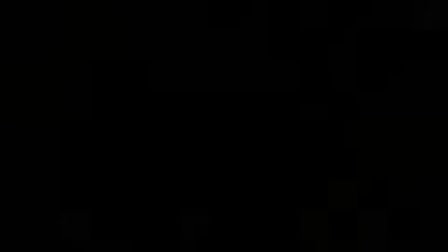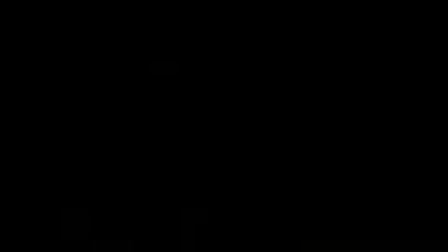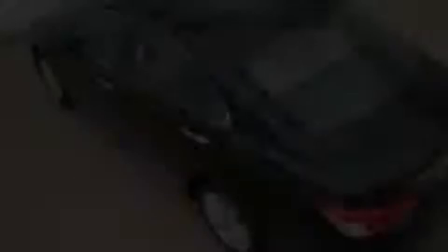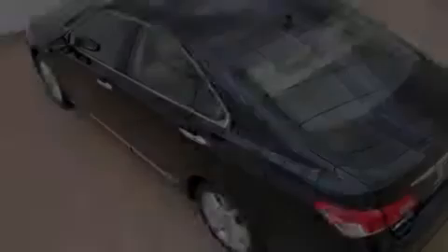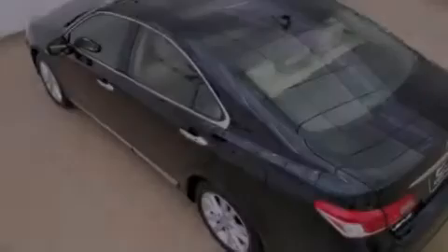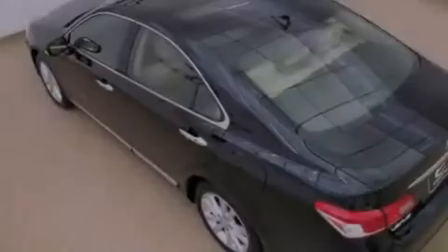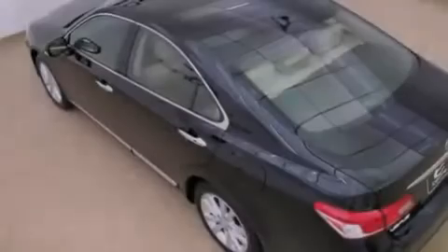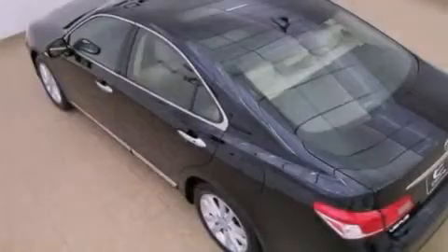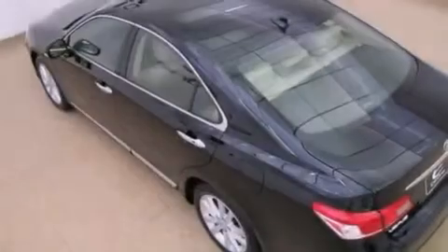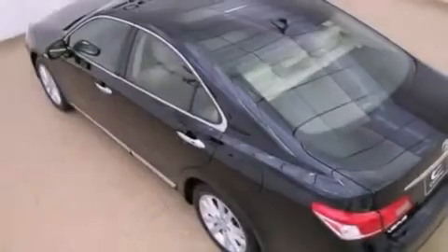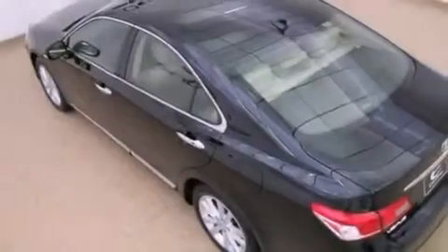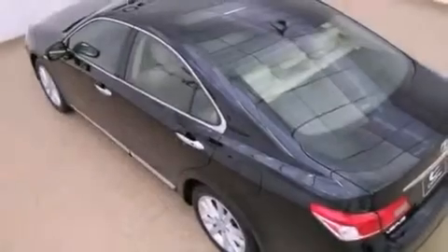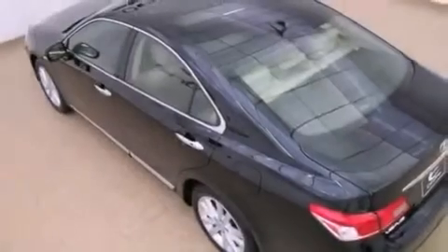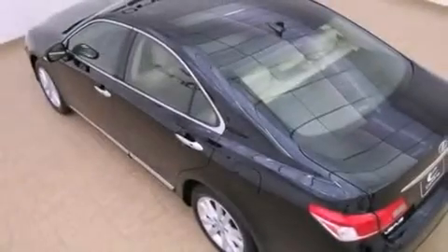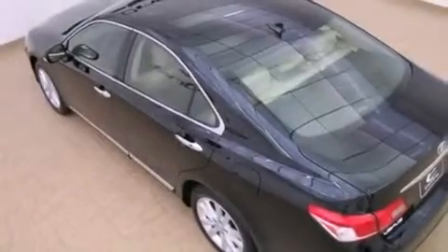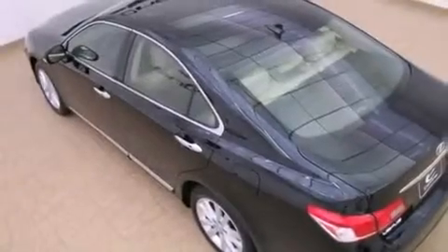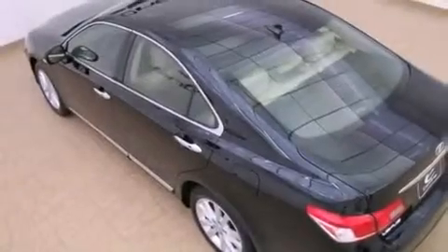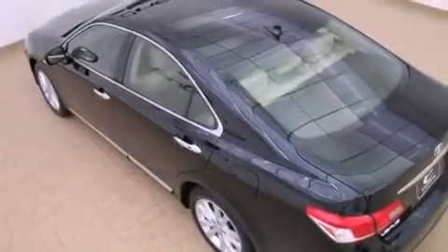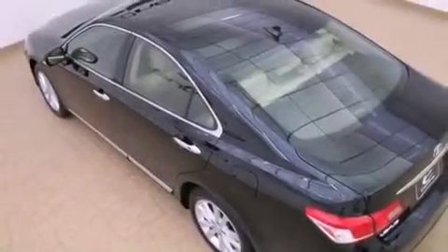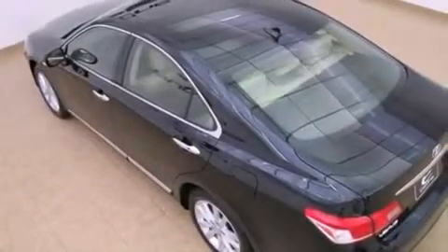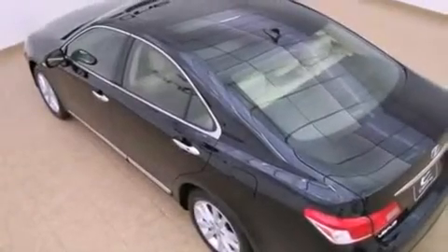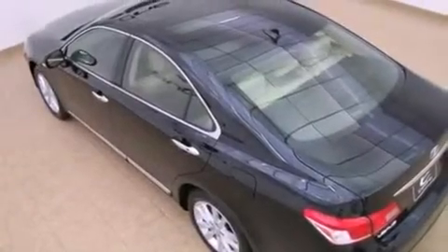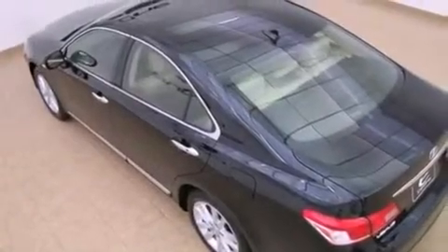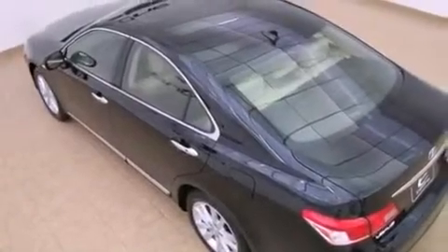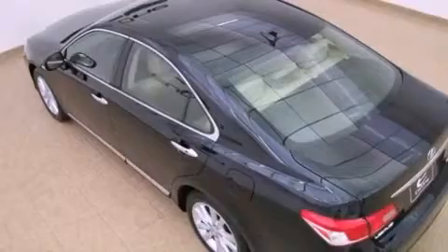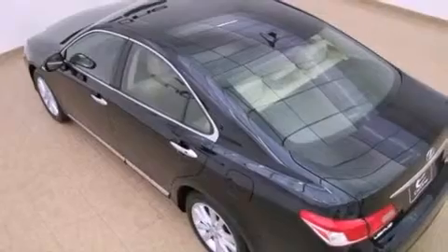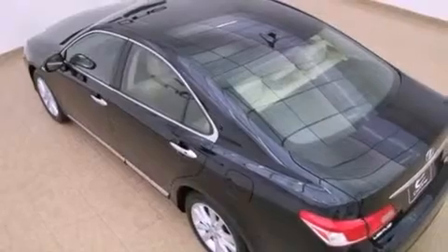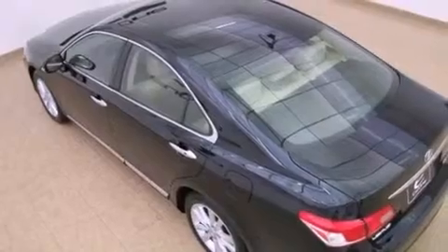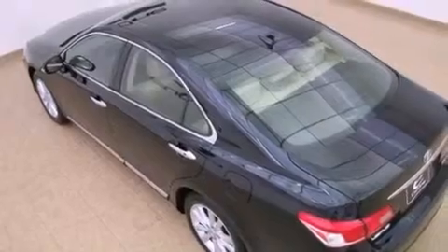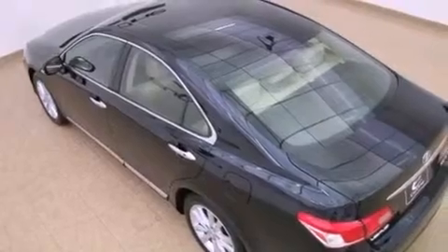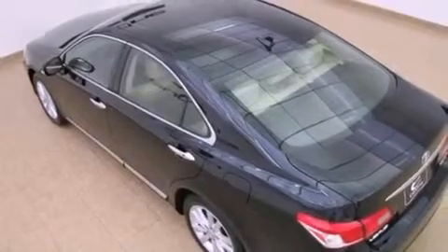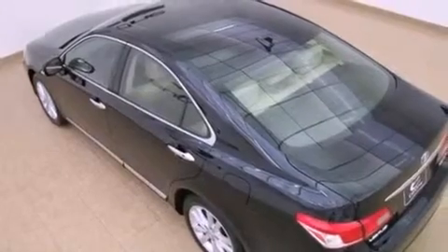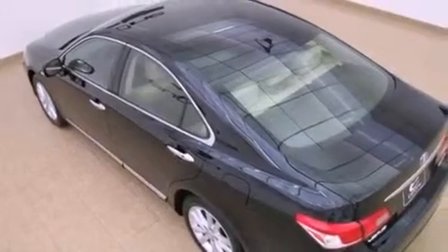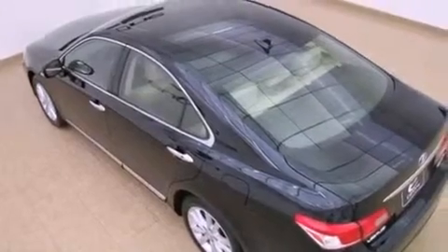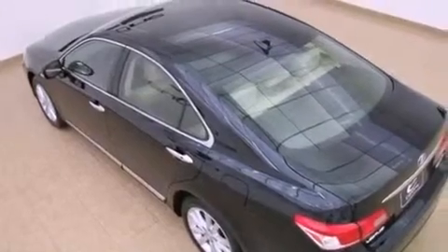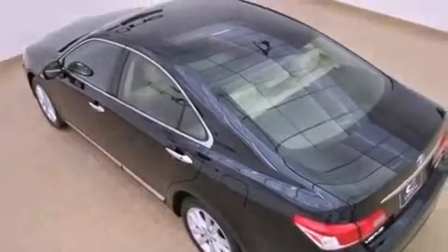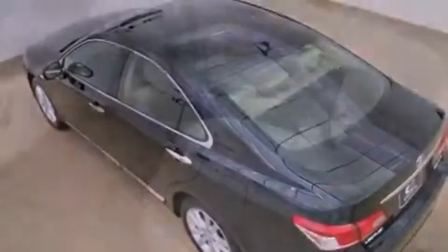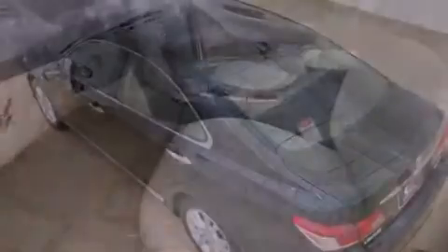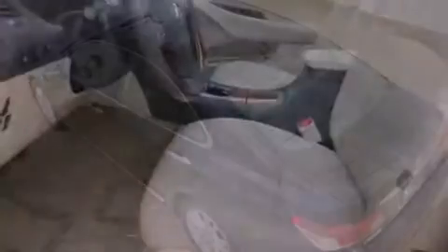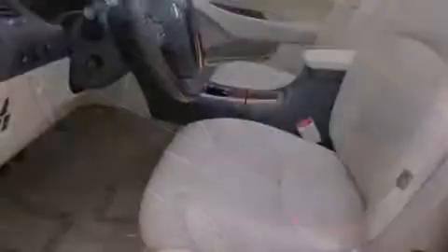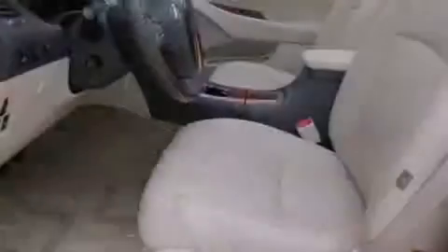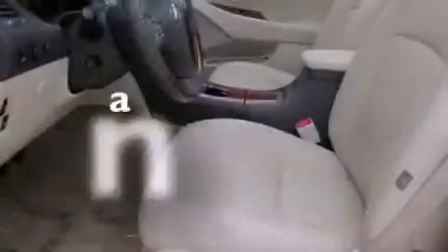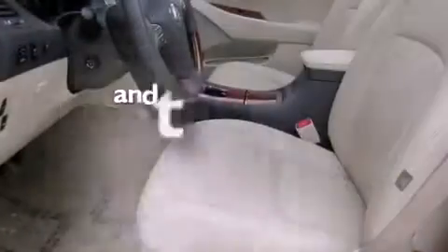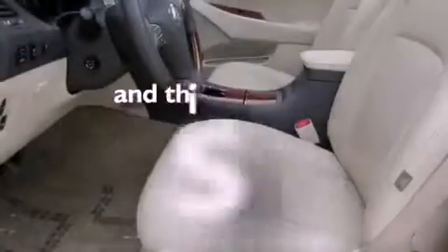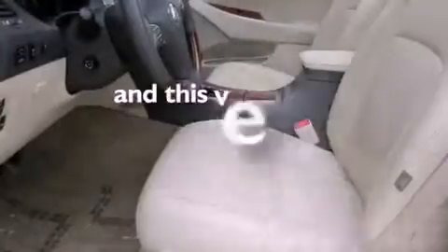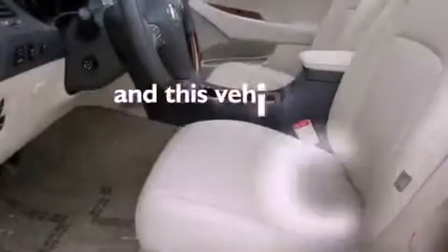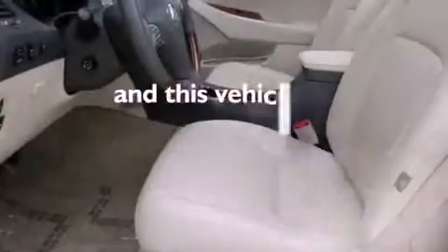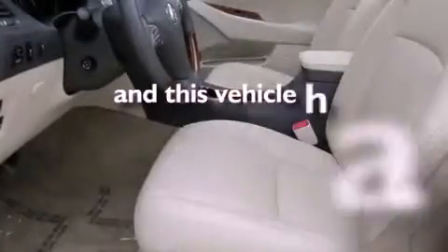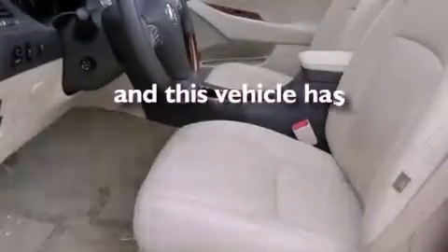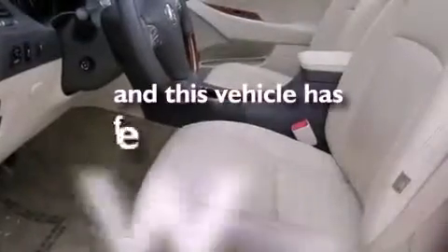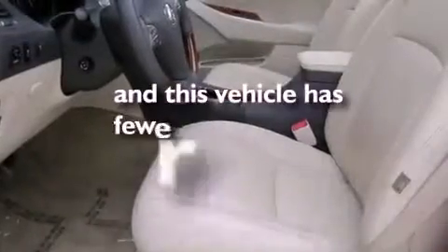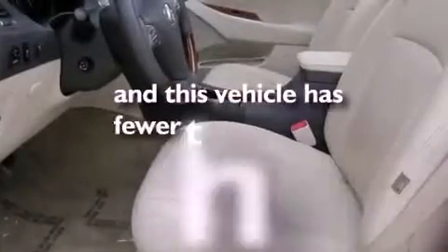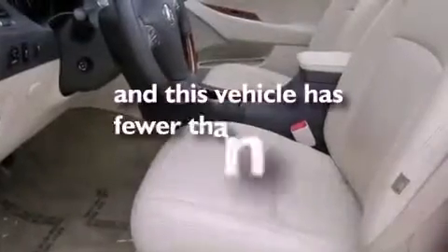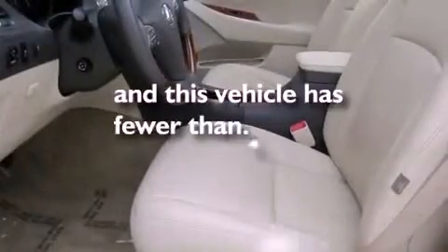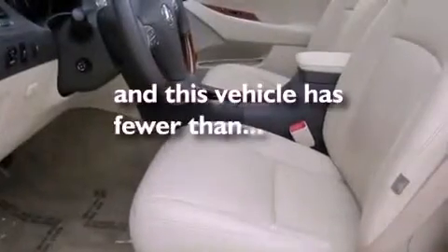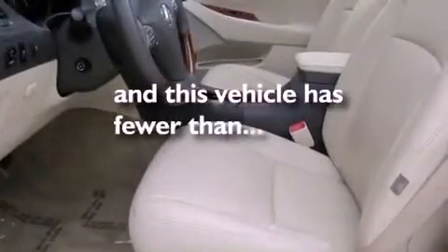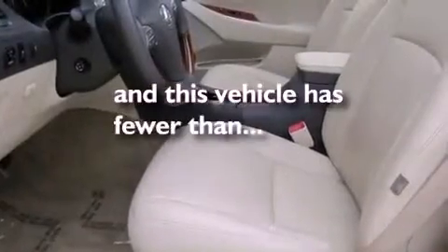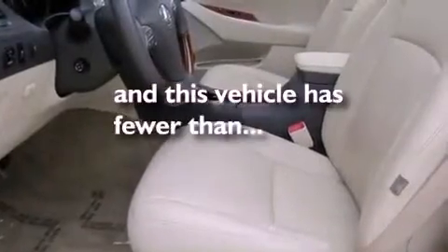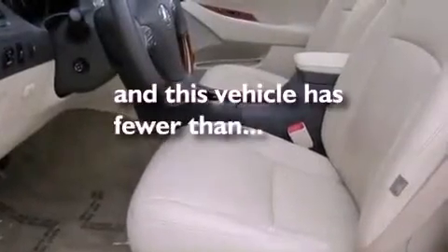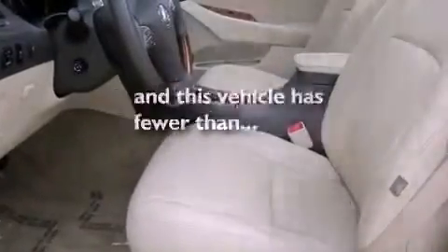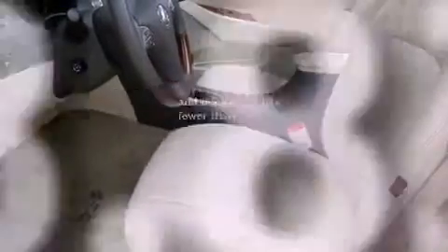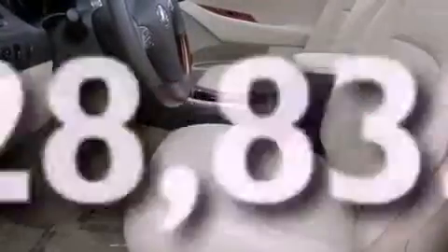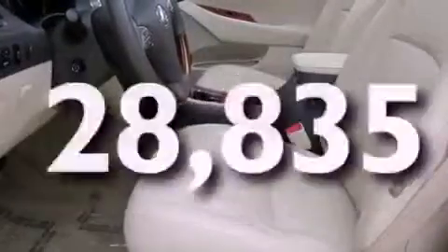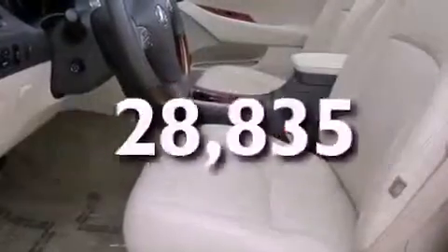Additional features include body side molding, fog lamps, rear impact crumple zones, a home-link feature, and this vehicle has fewer than 29,000 miles on the odometer.